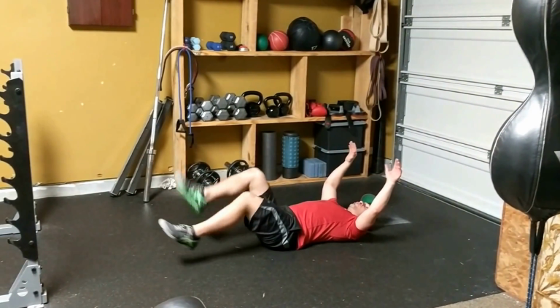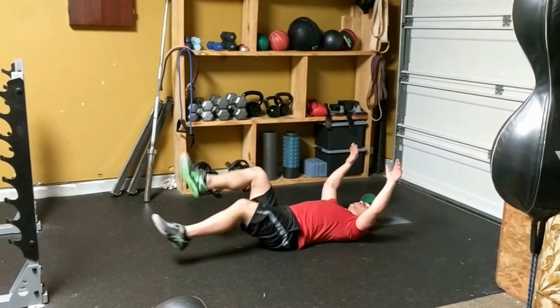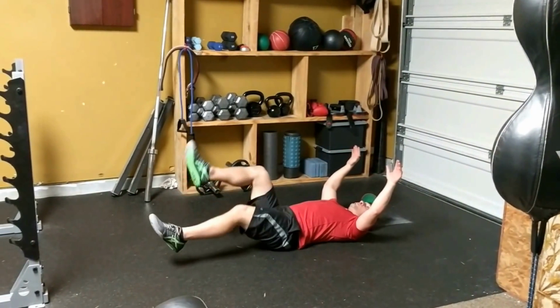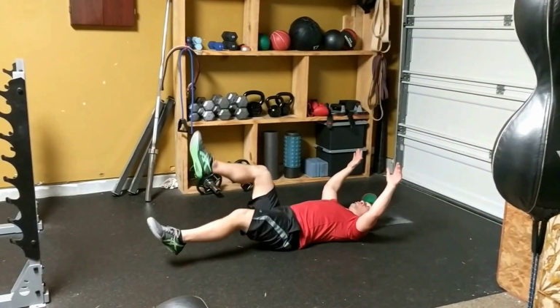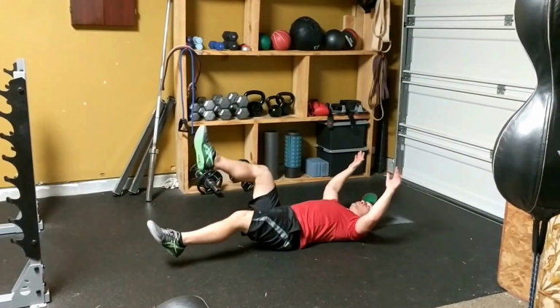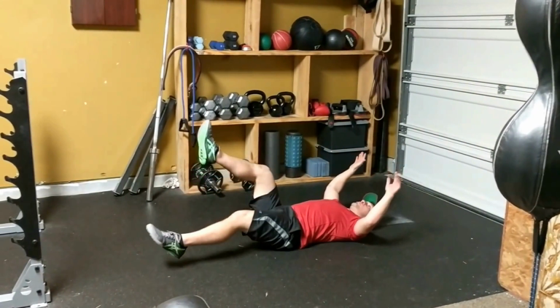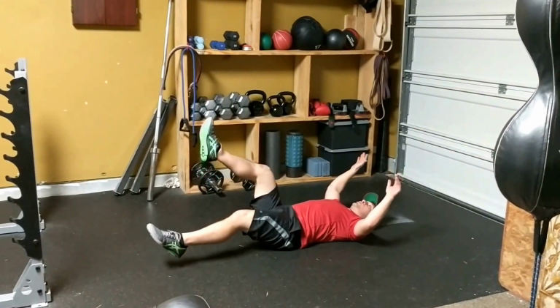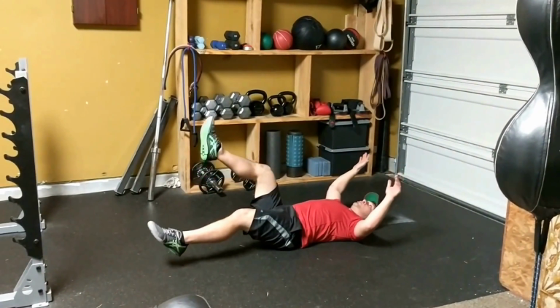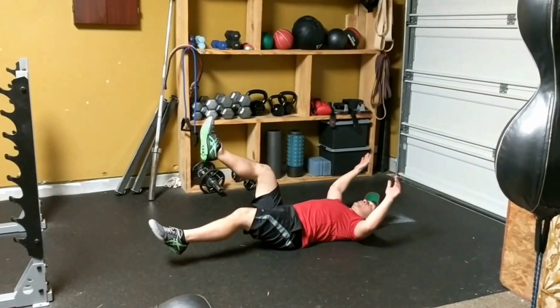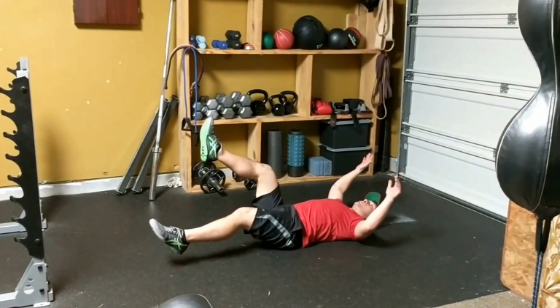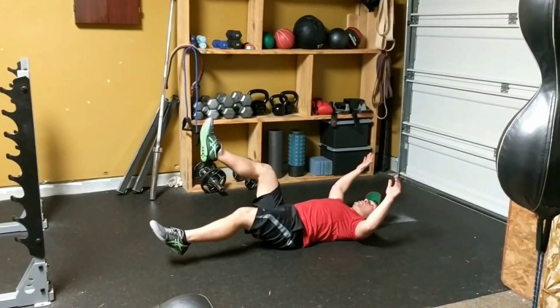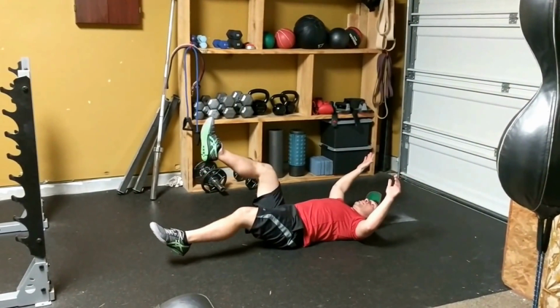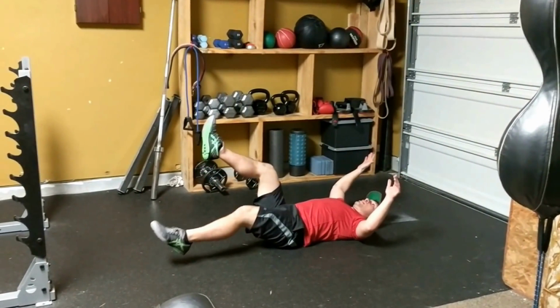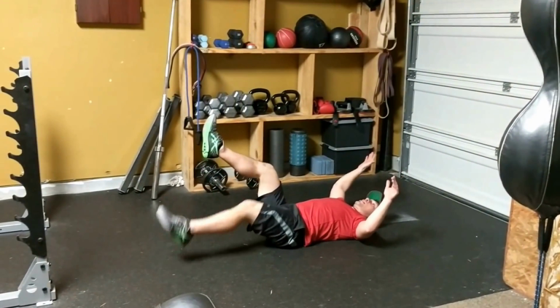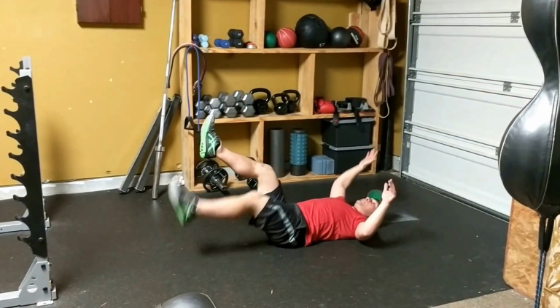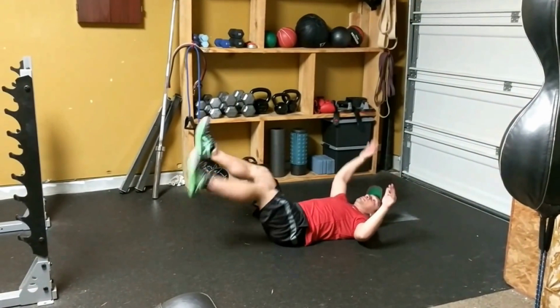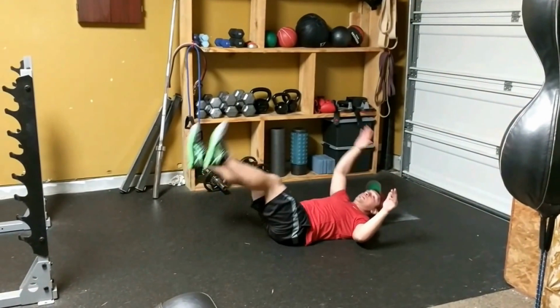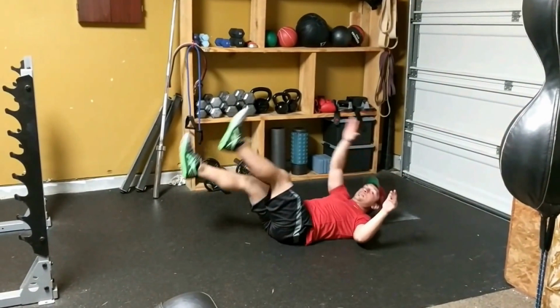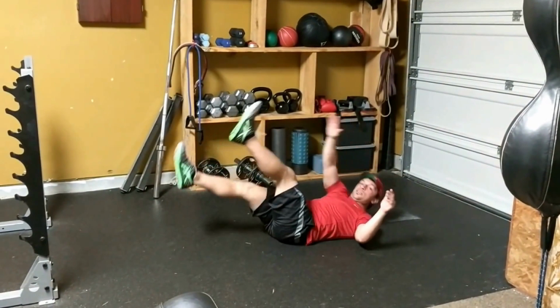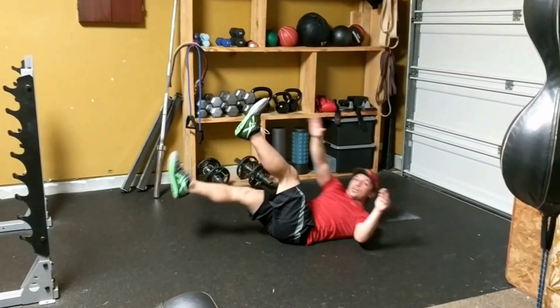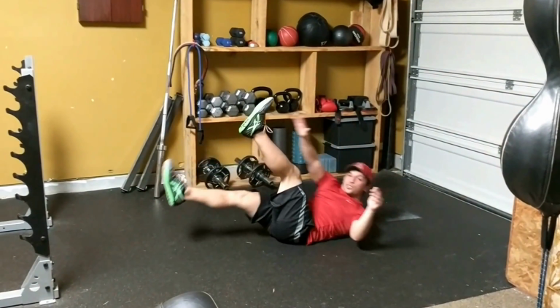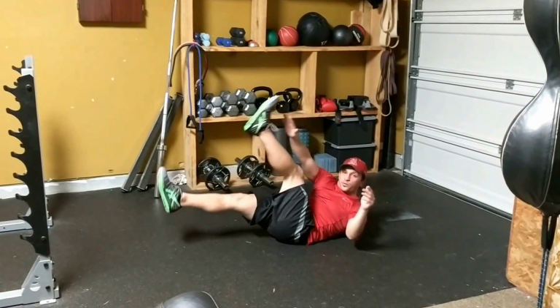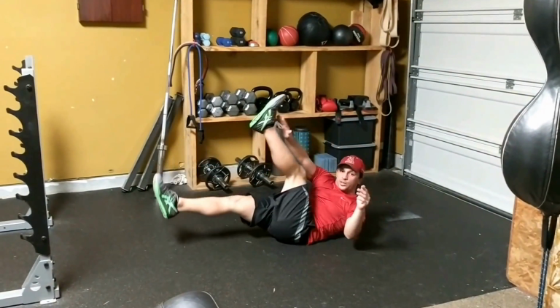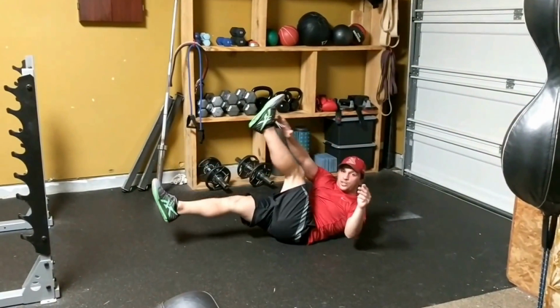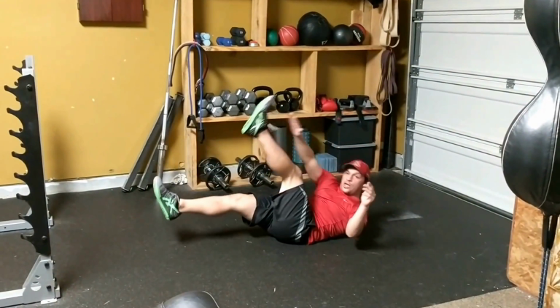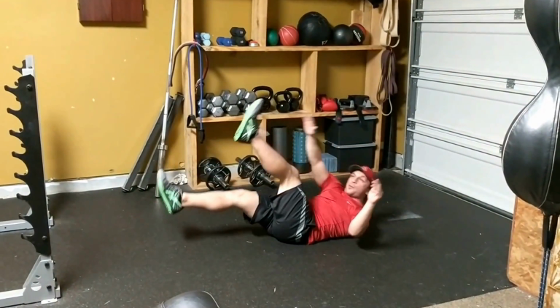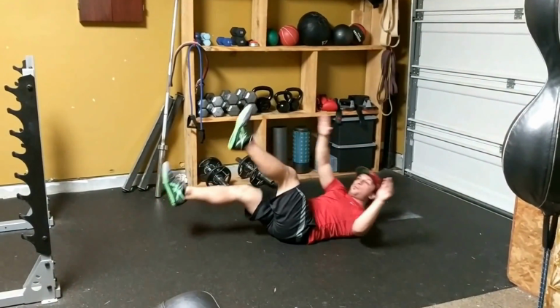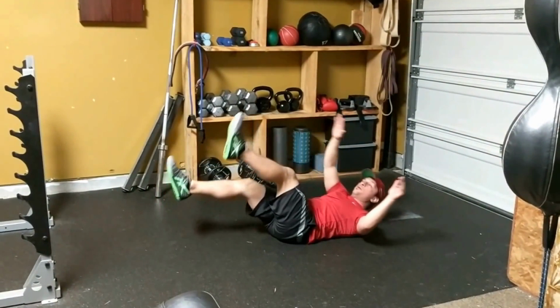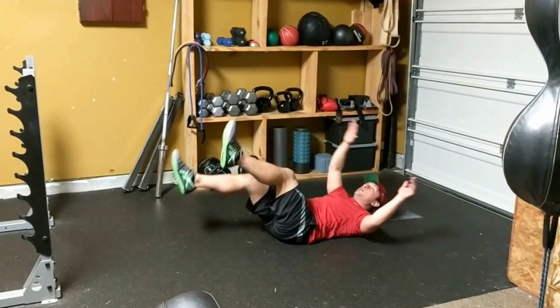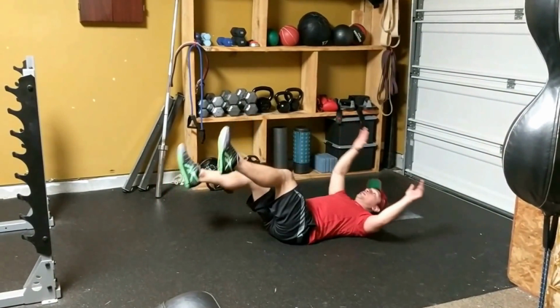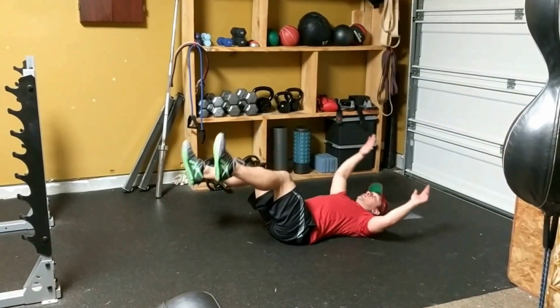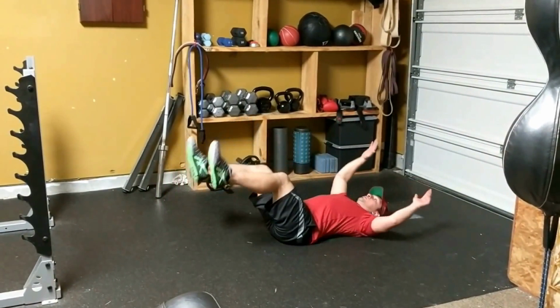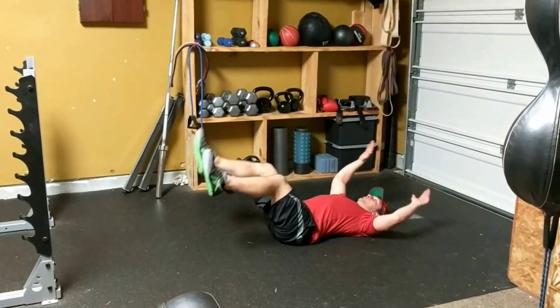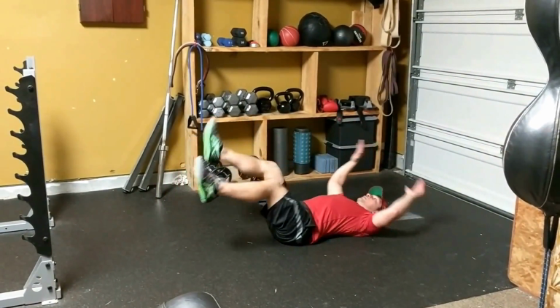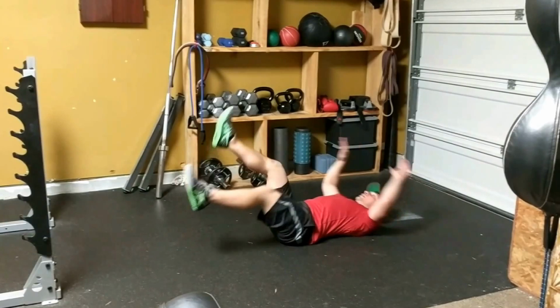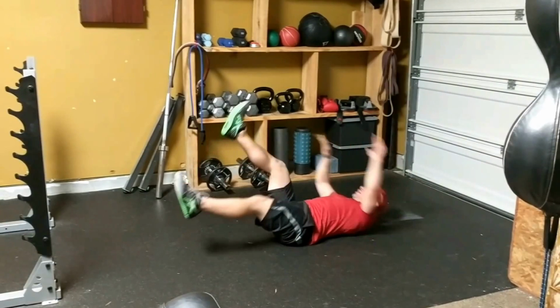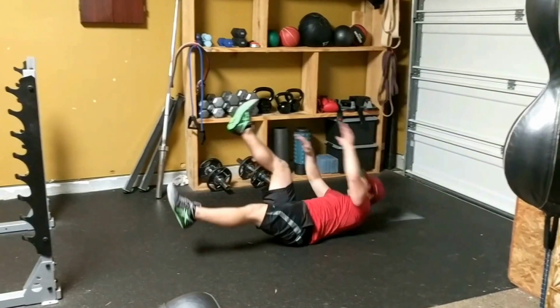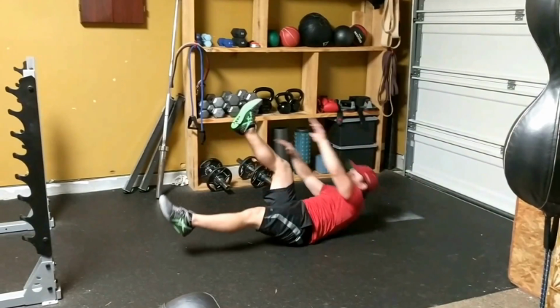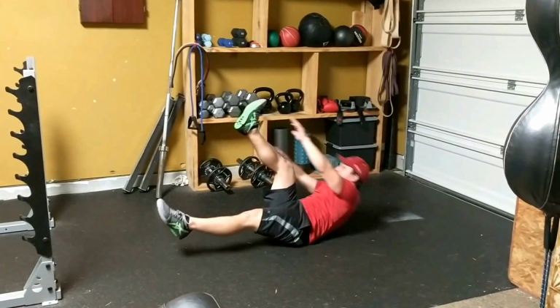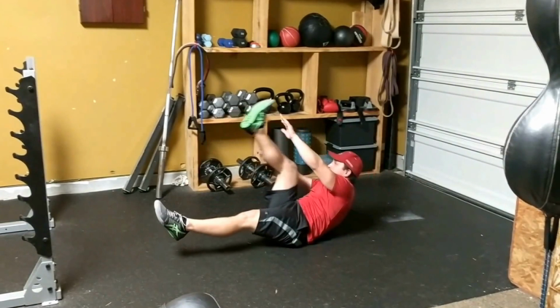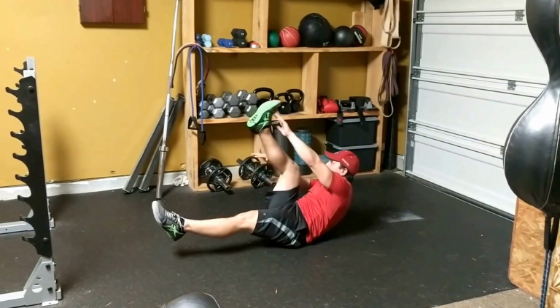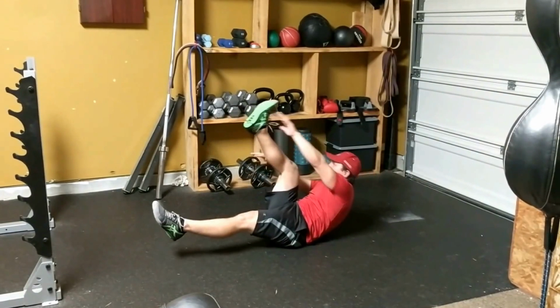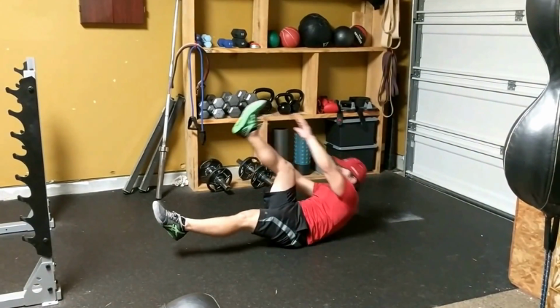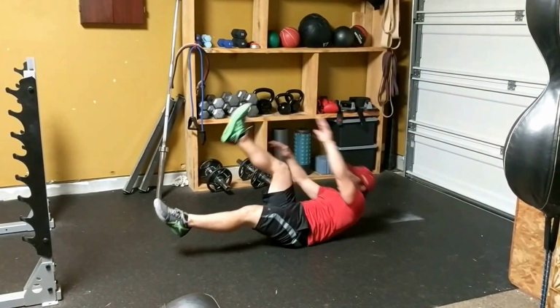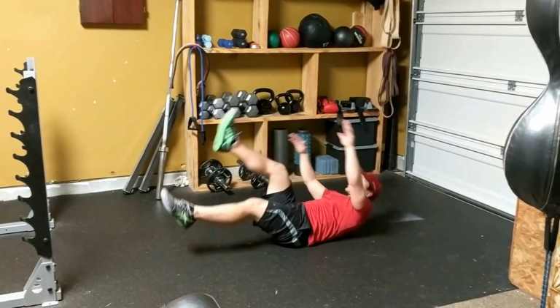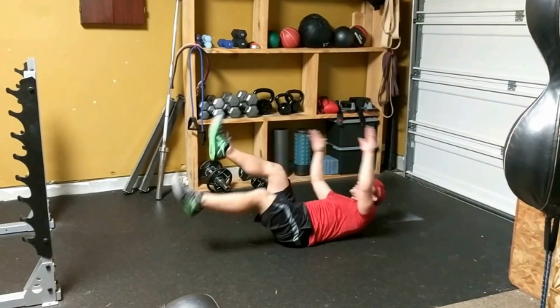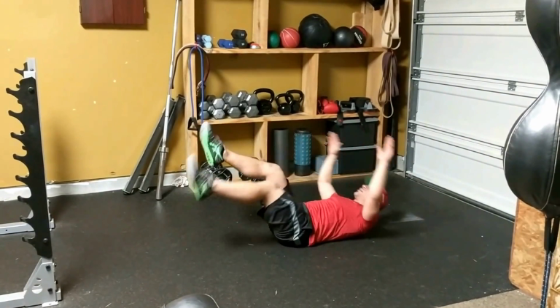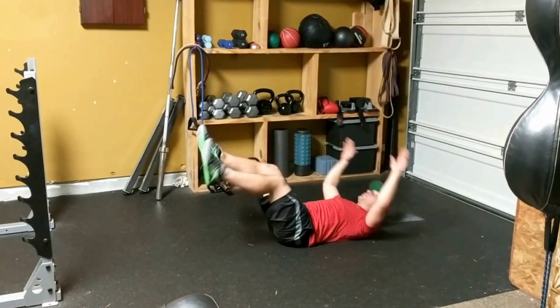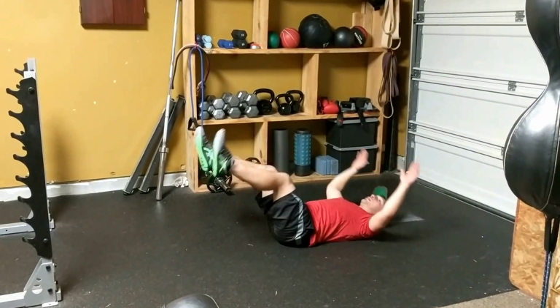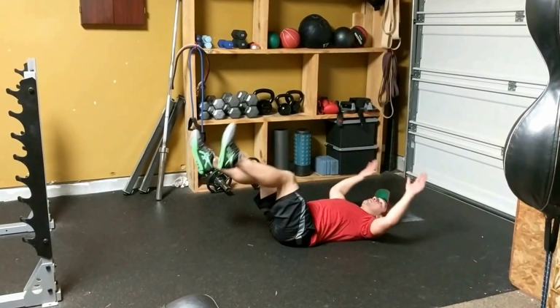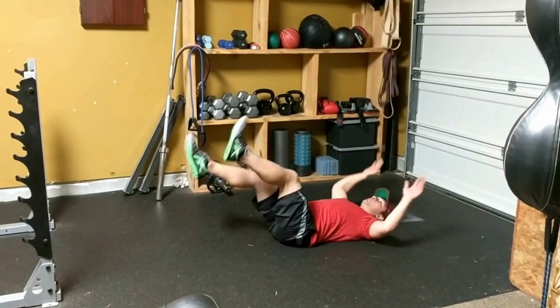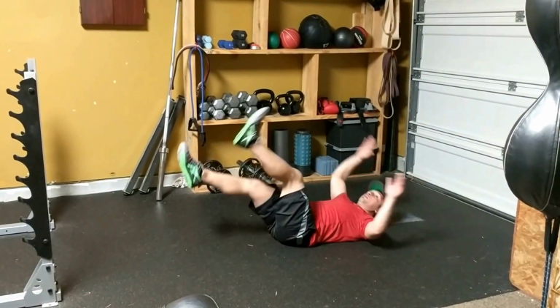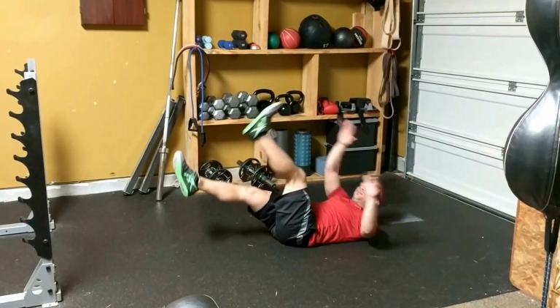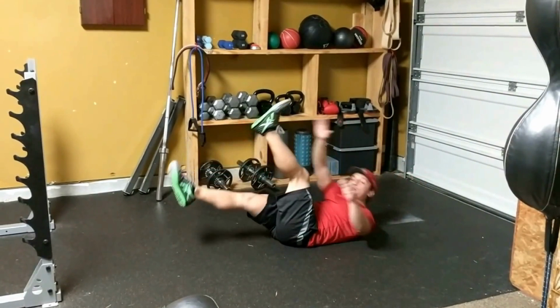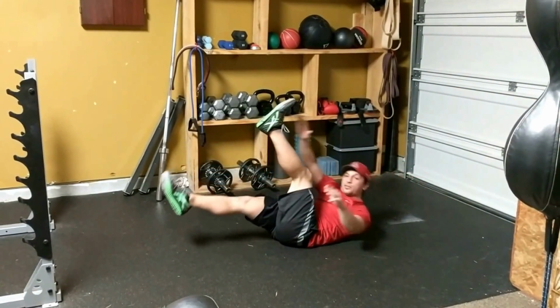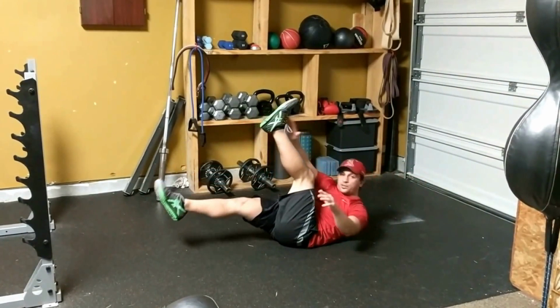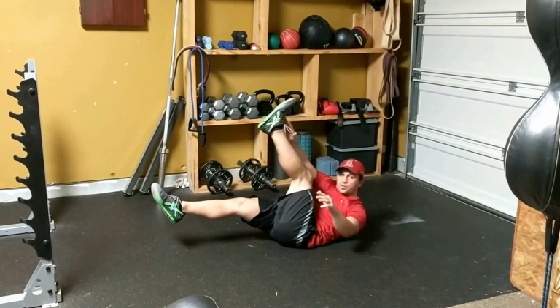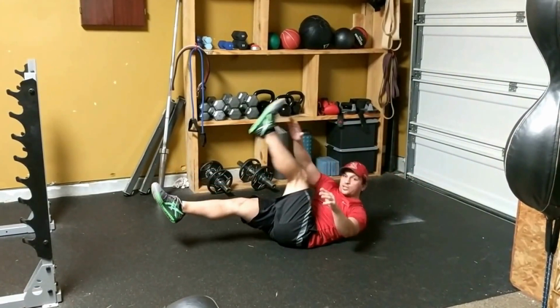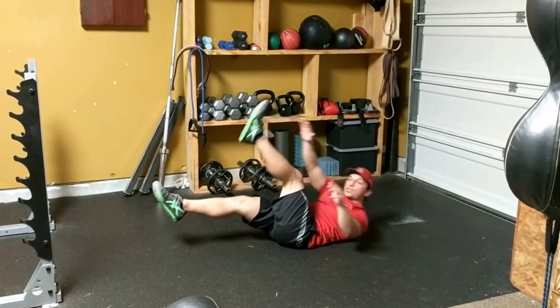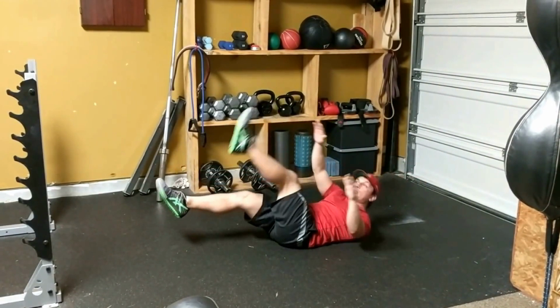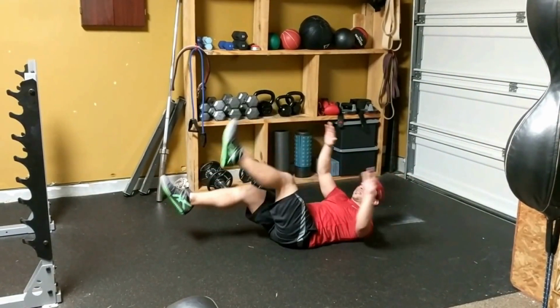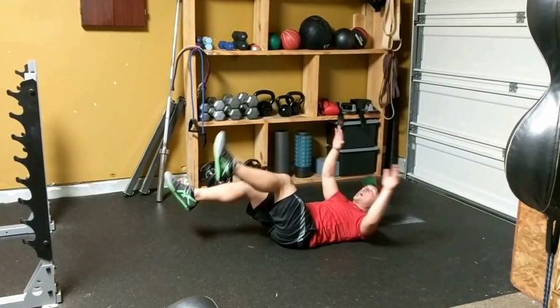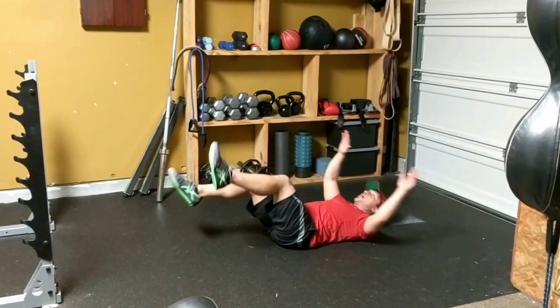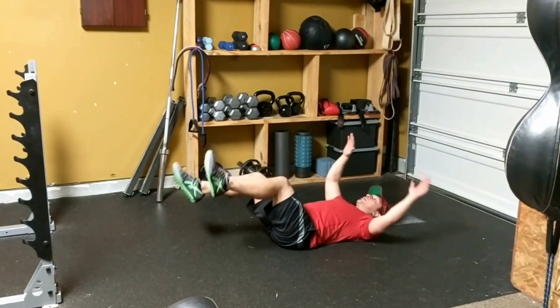What I'm going to do is scissor my legs as I reach up — big inhale back, exhale up, just like that.